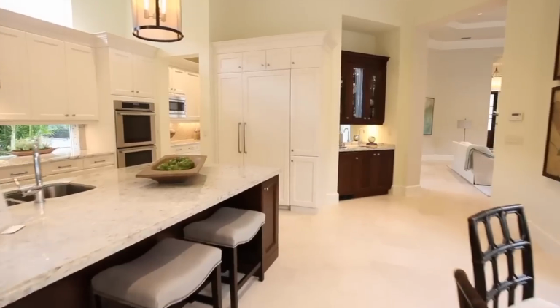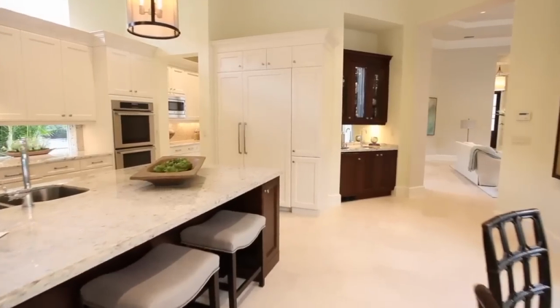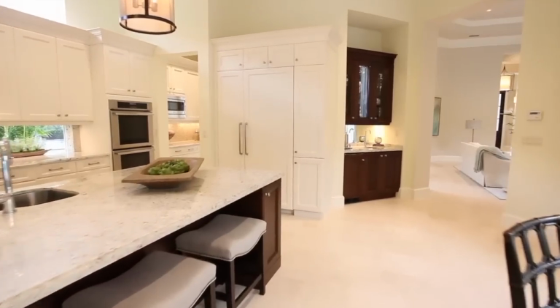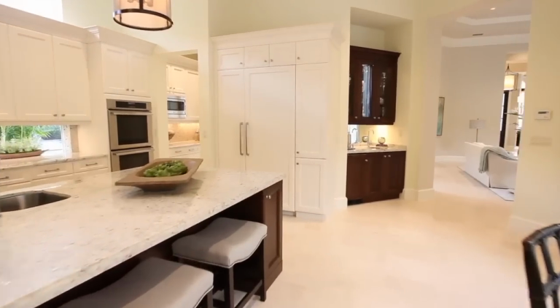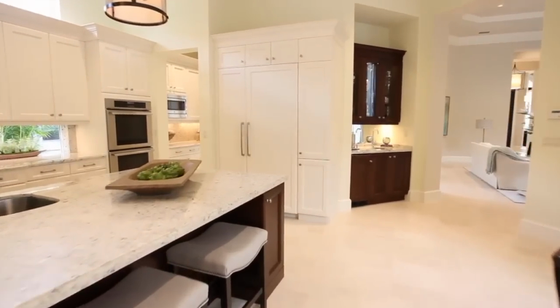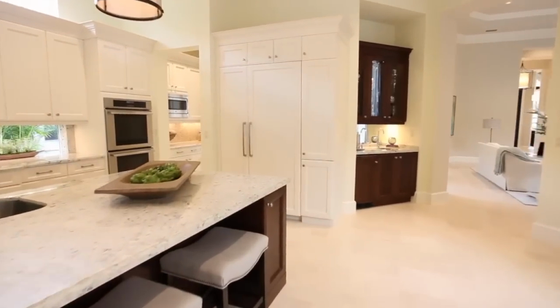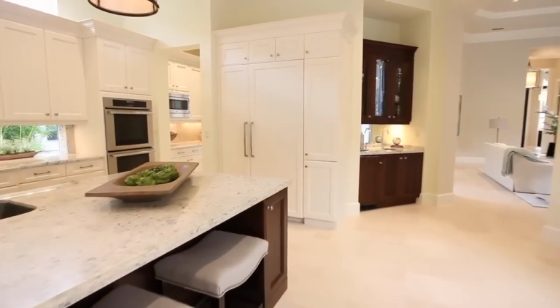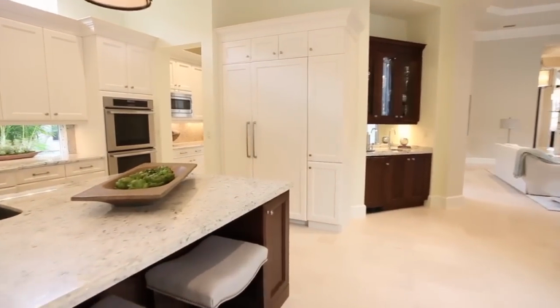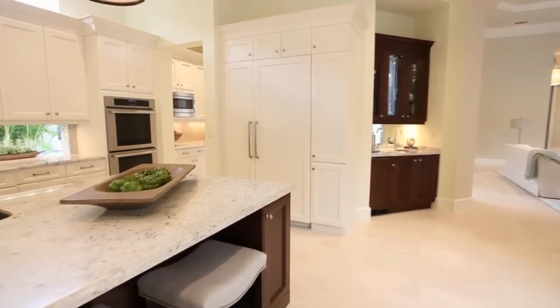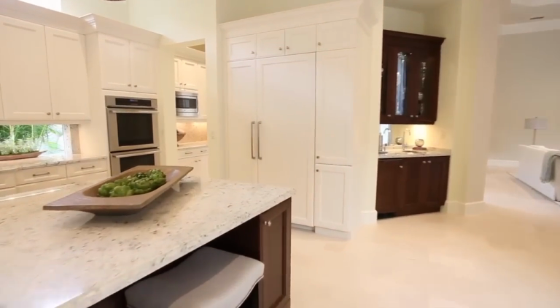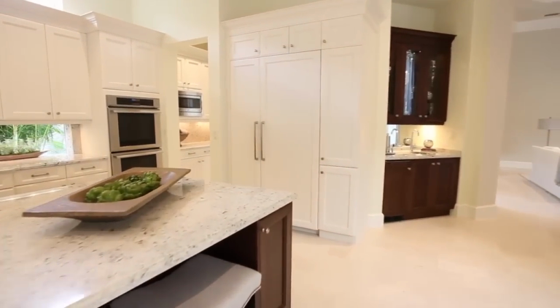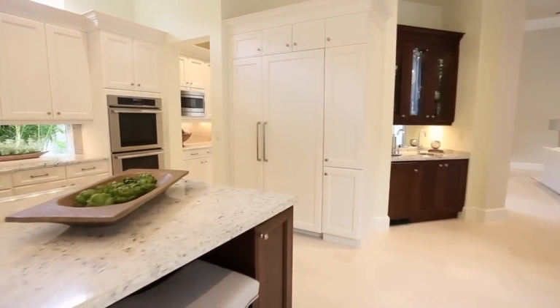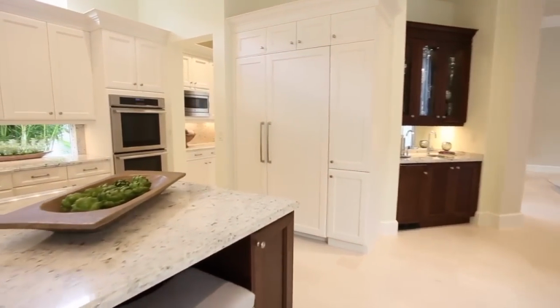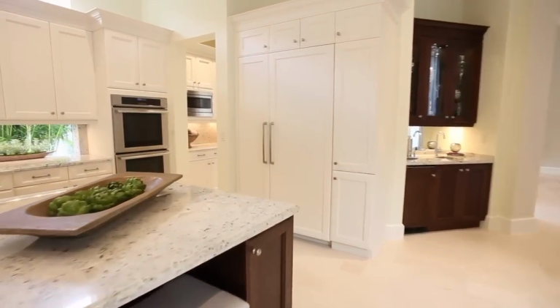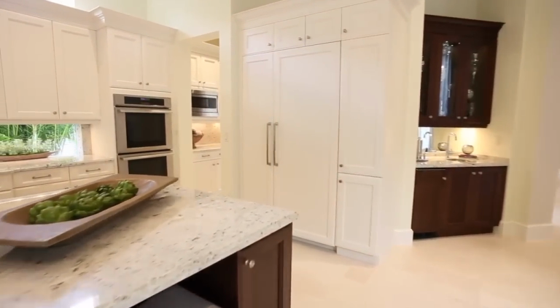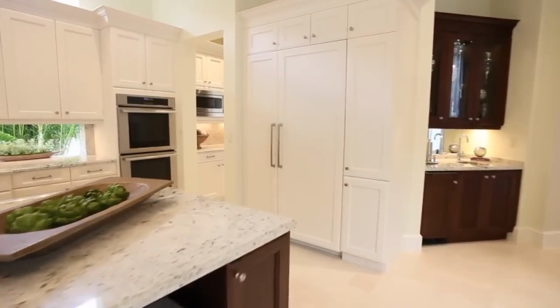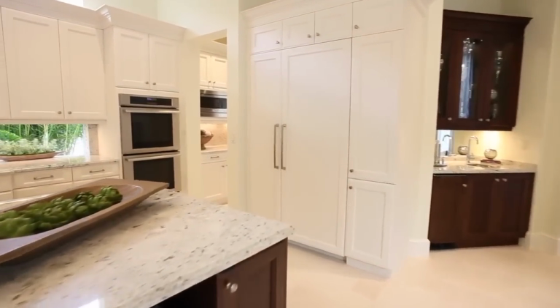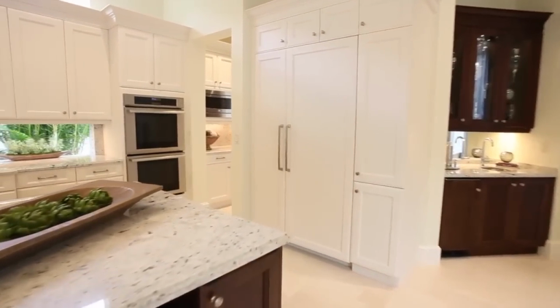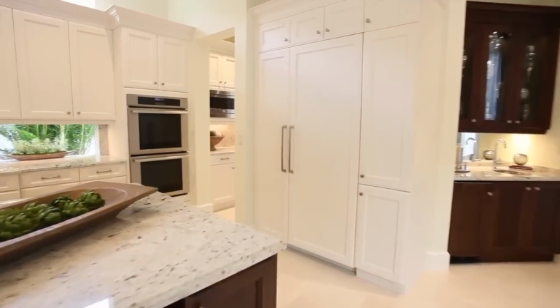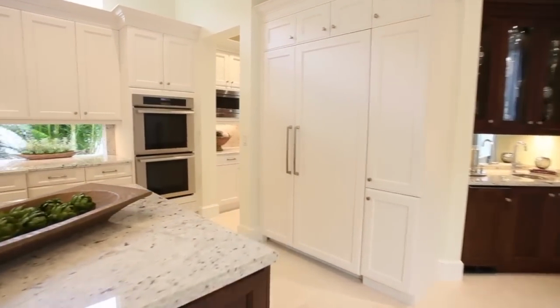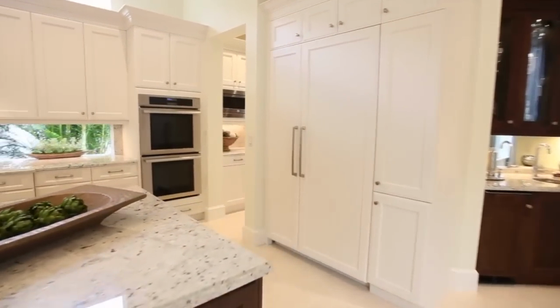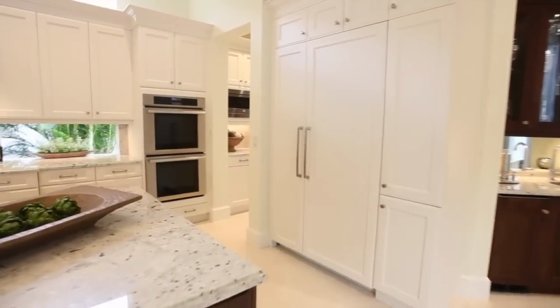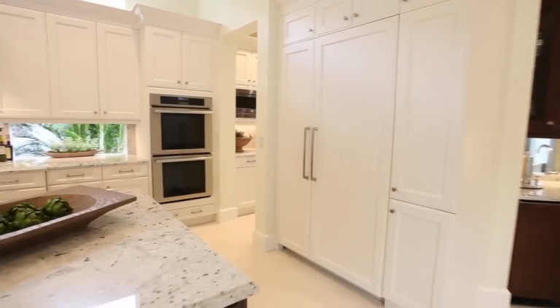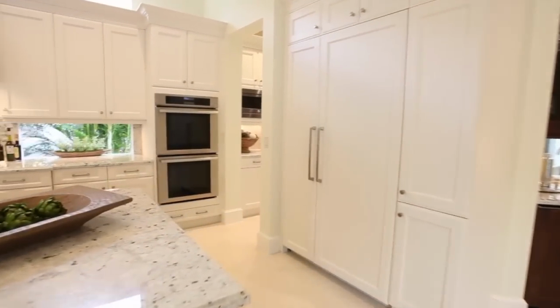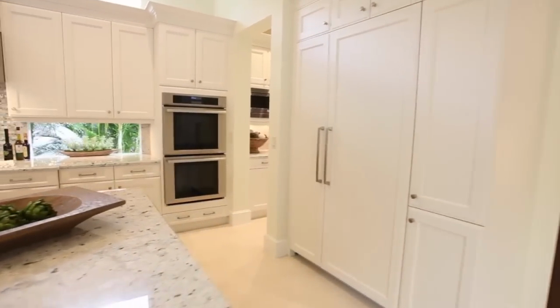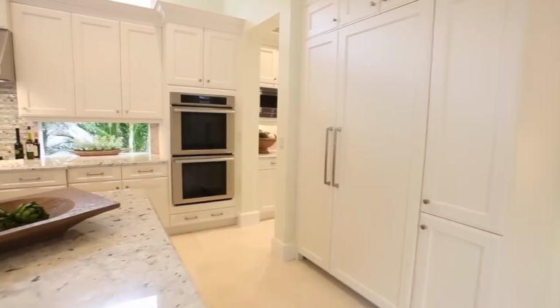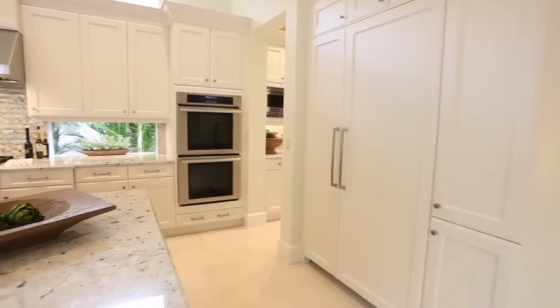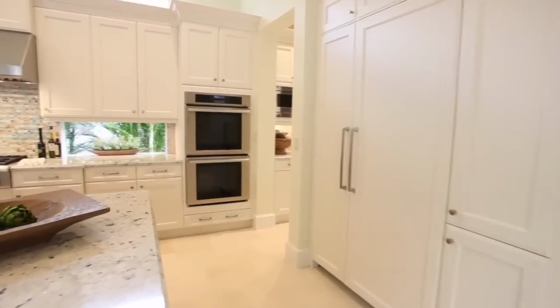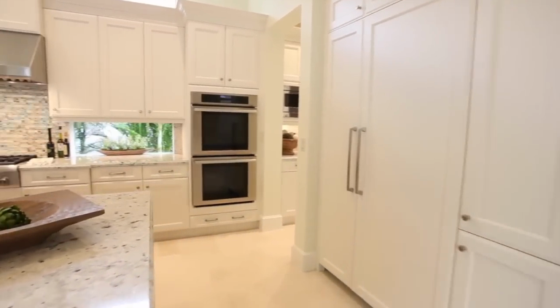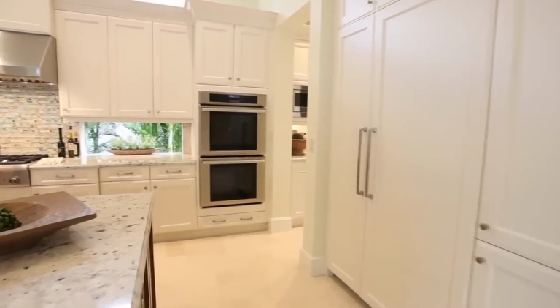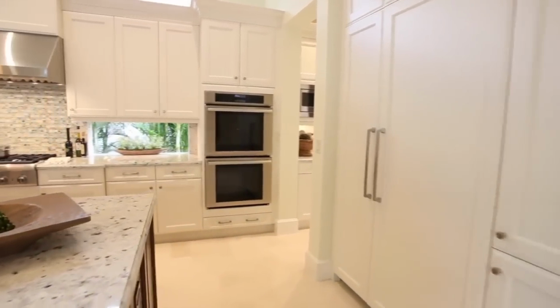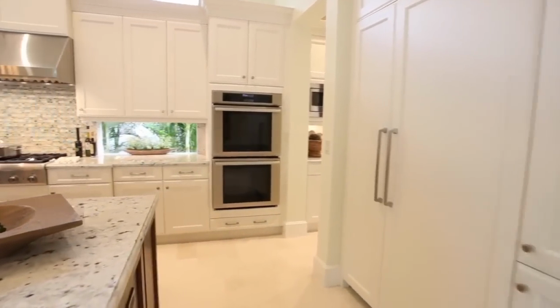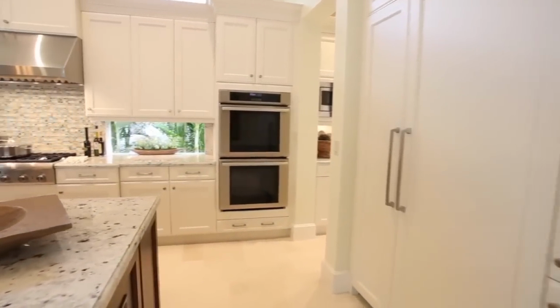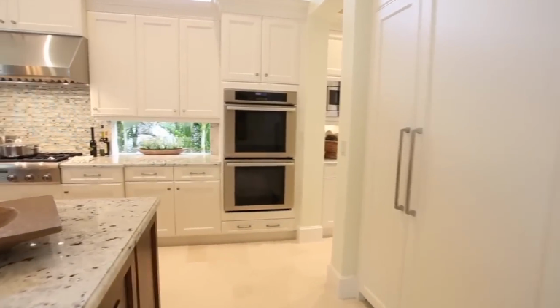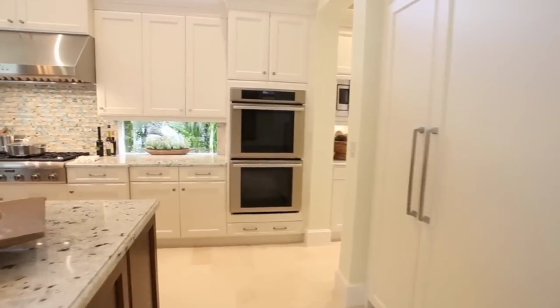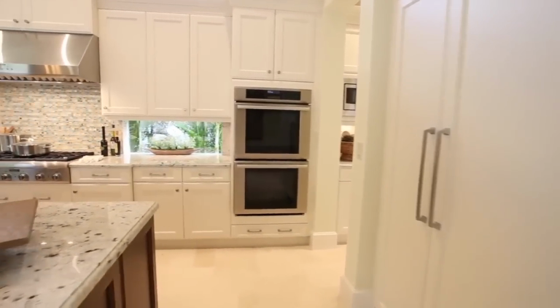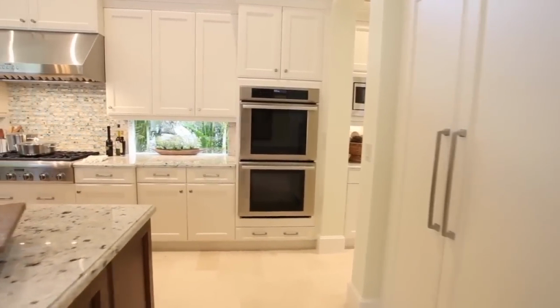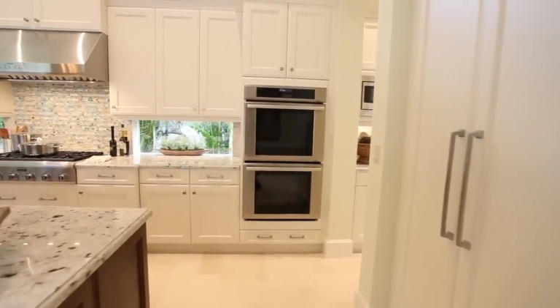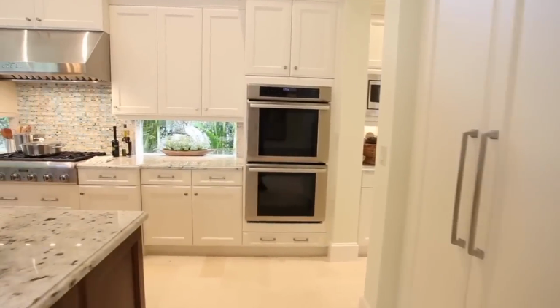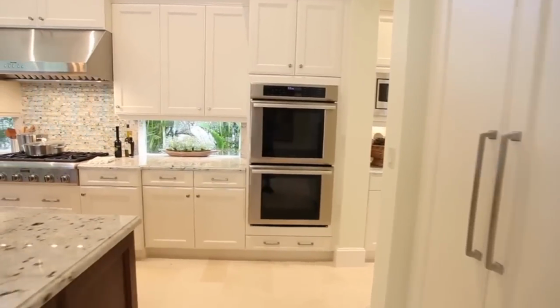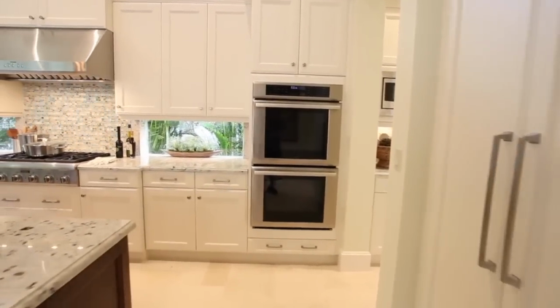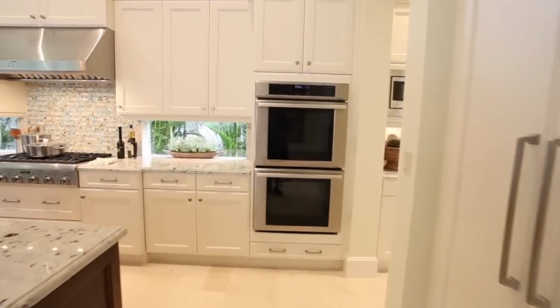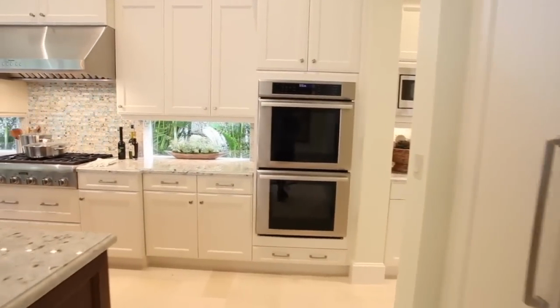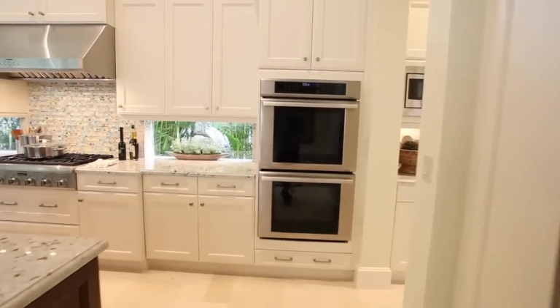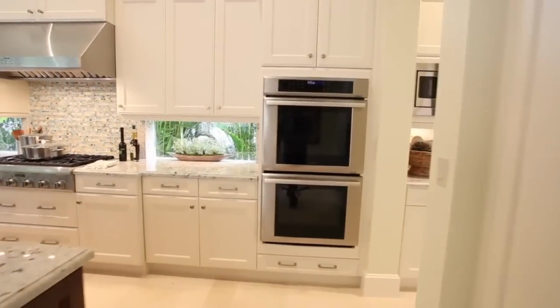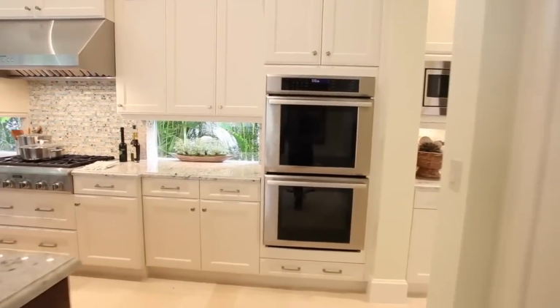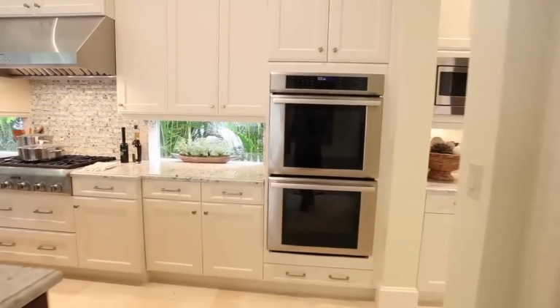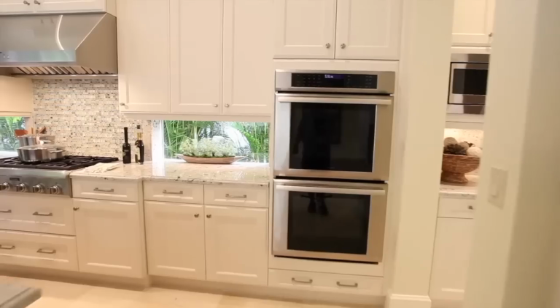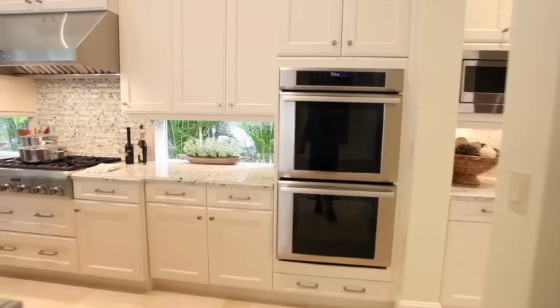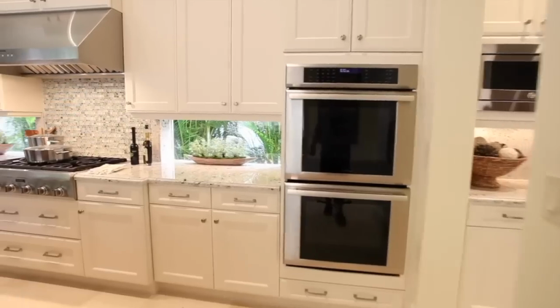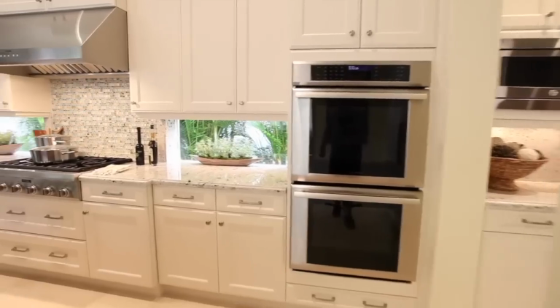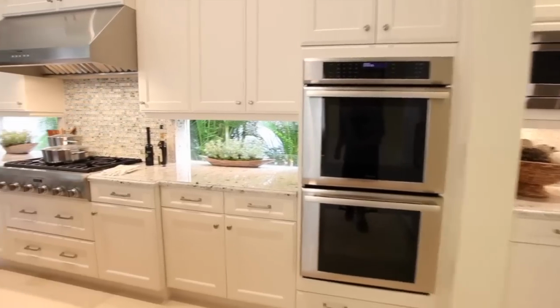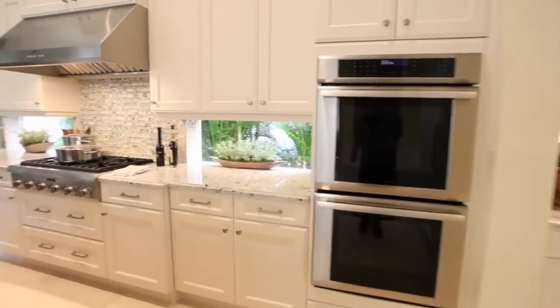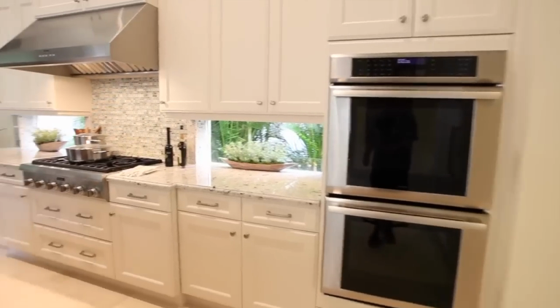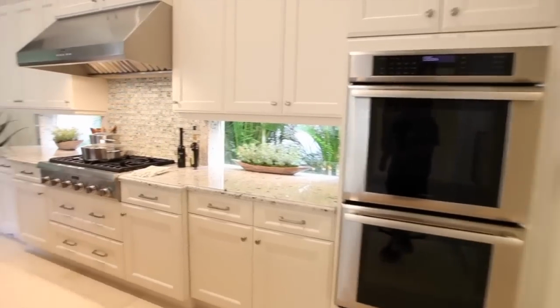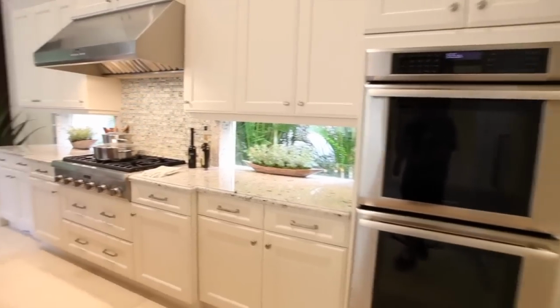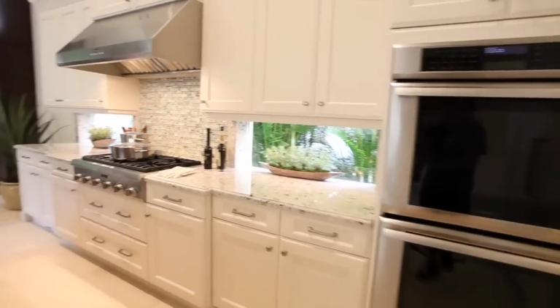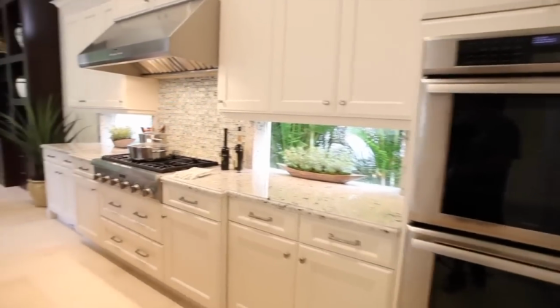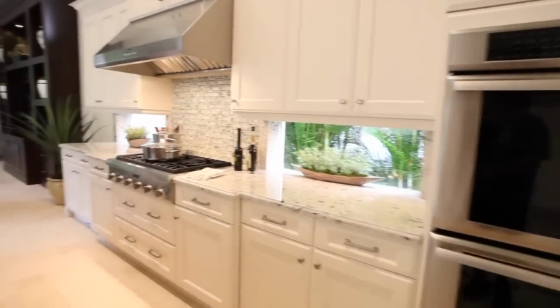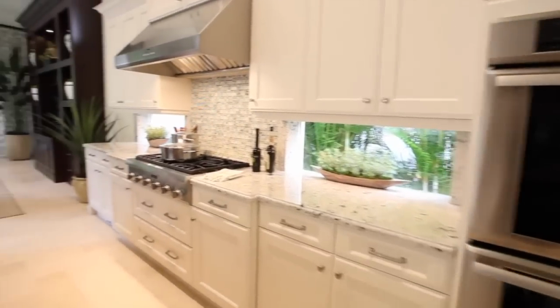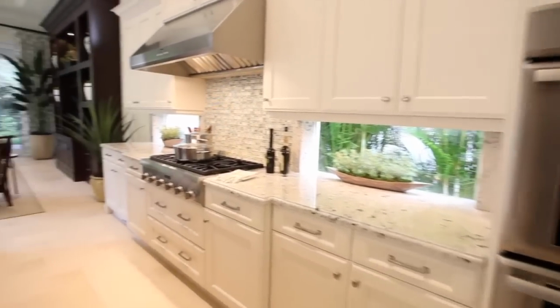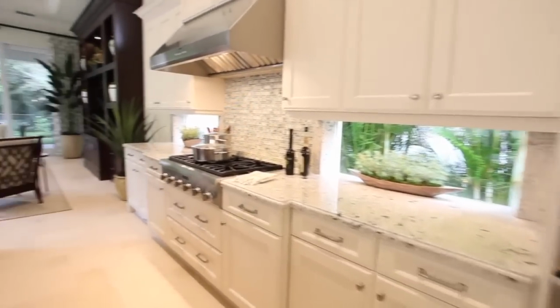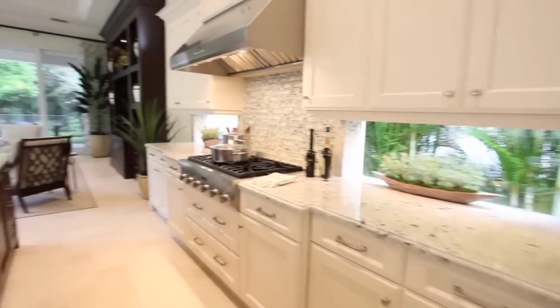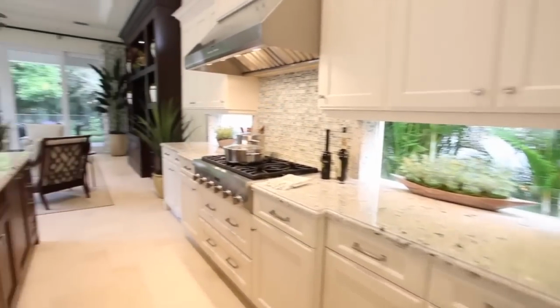This kitchen has an eat-in breakfast area. It includes custom cabinetry and top-of-the-line appliances.